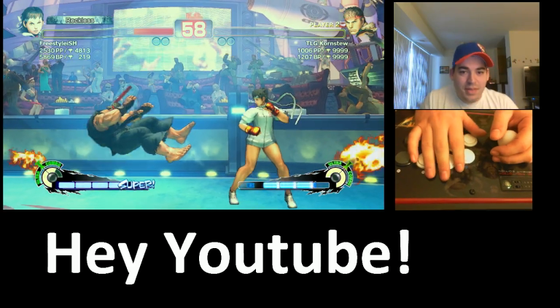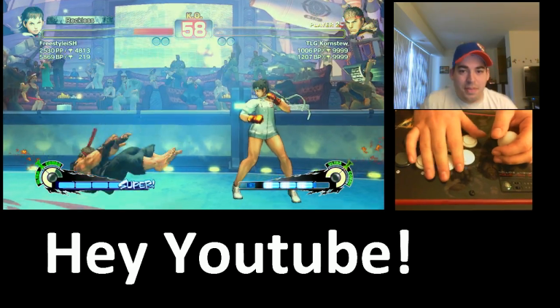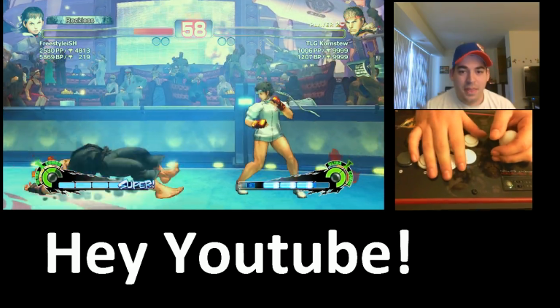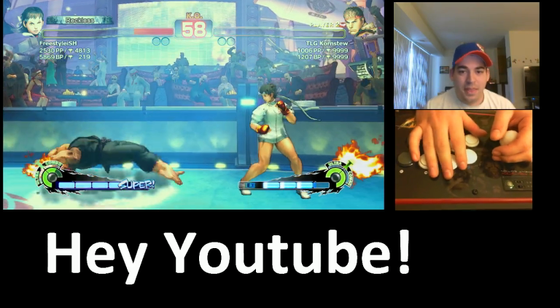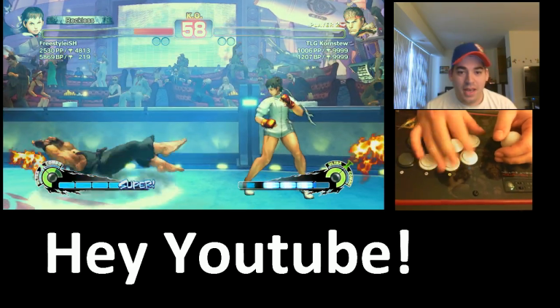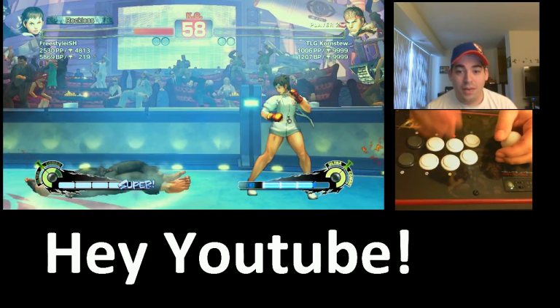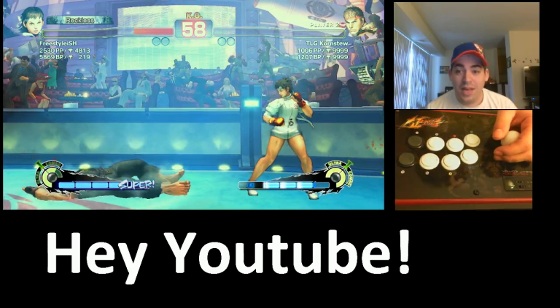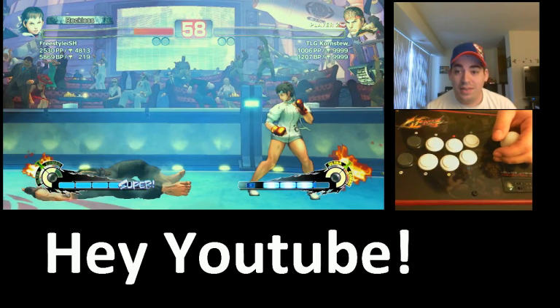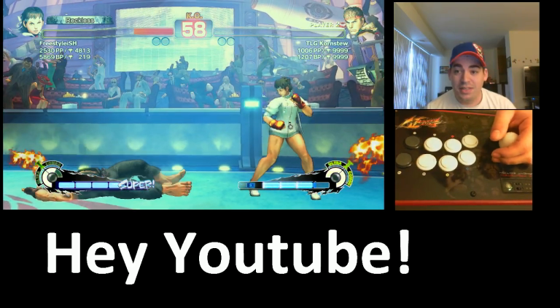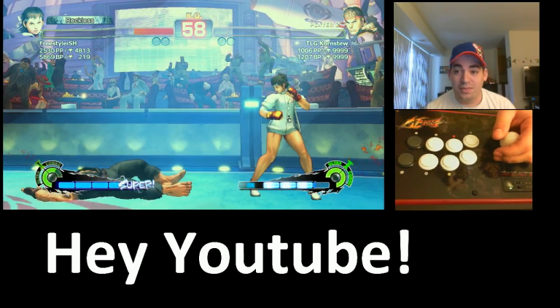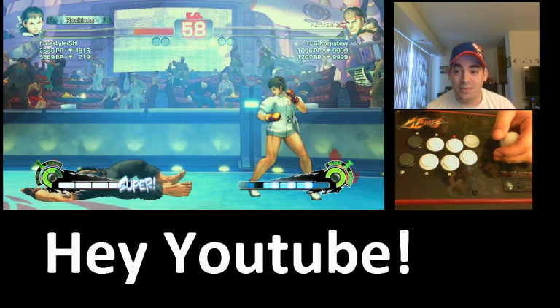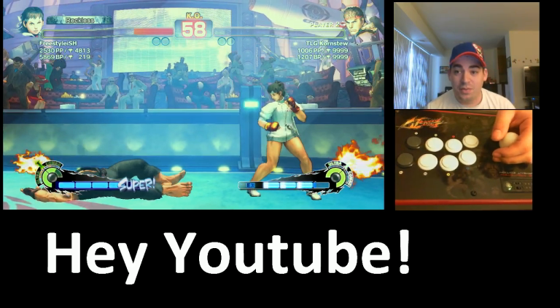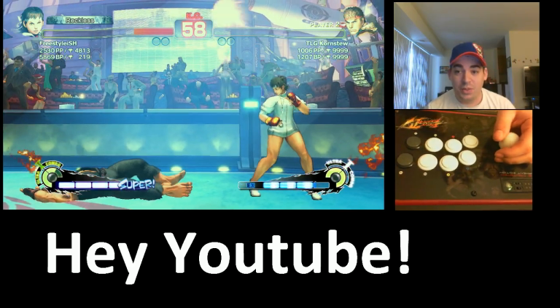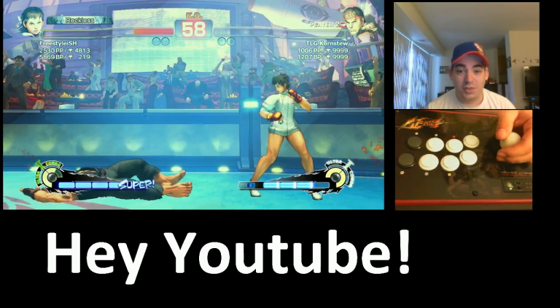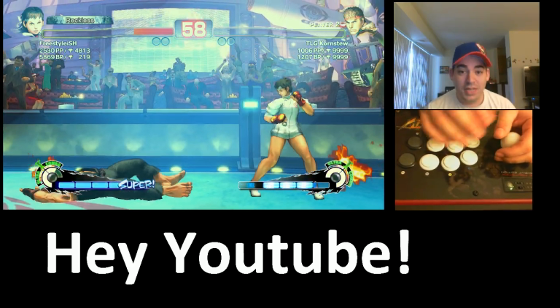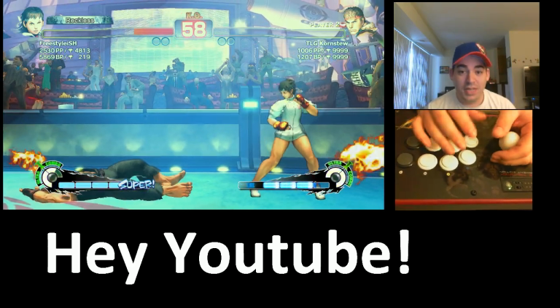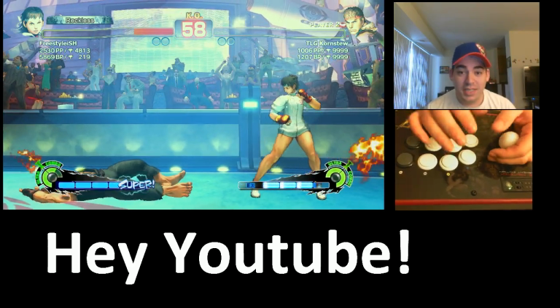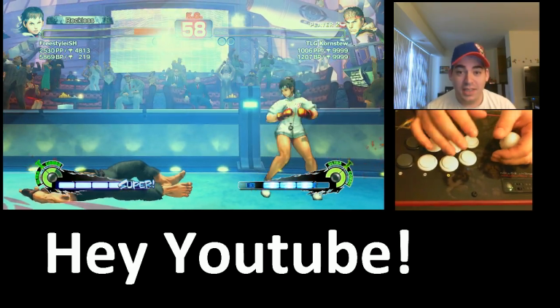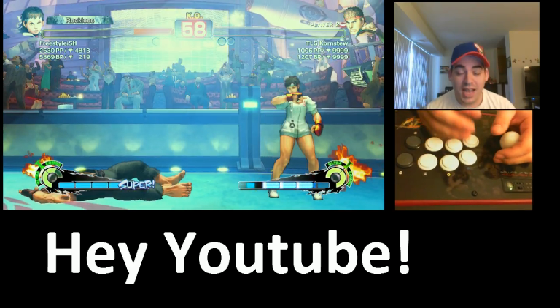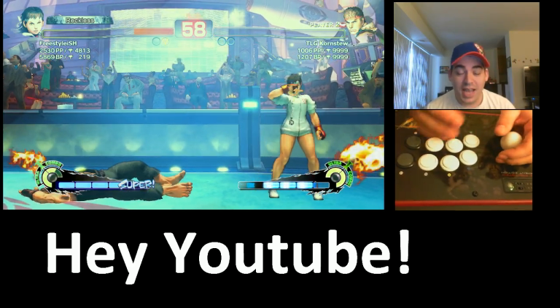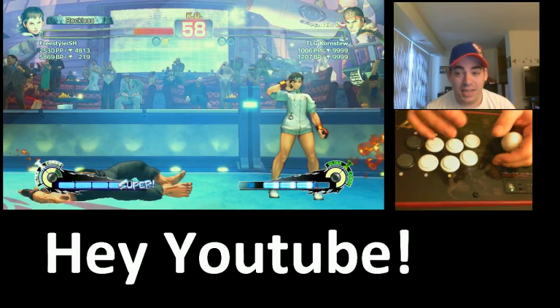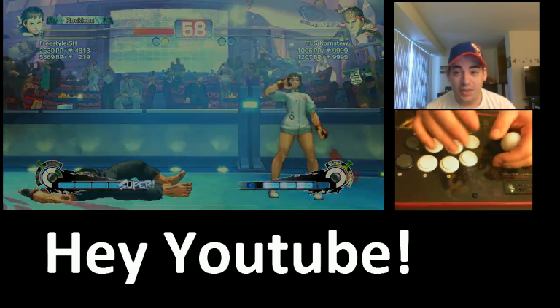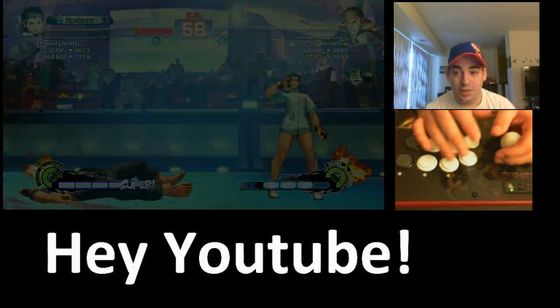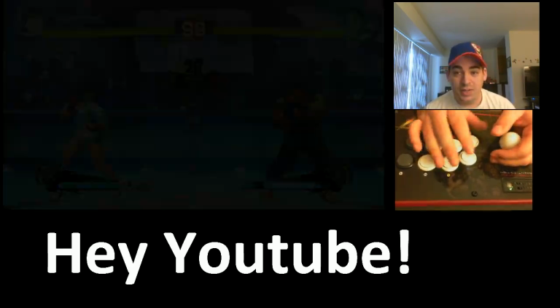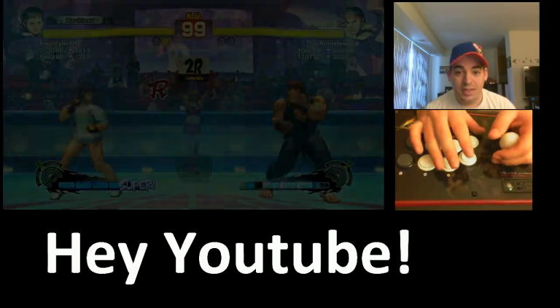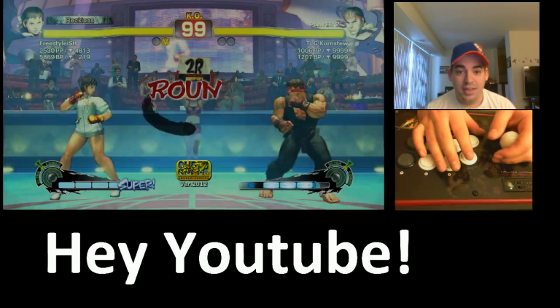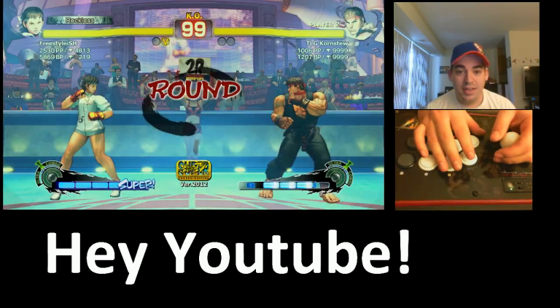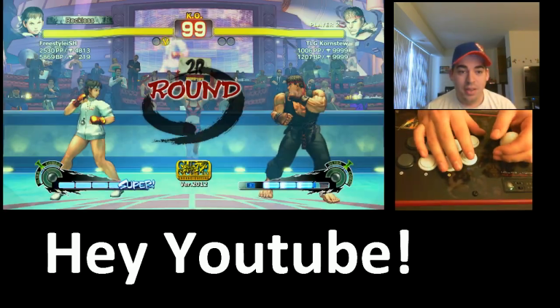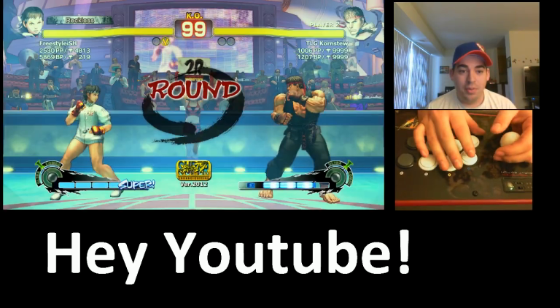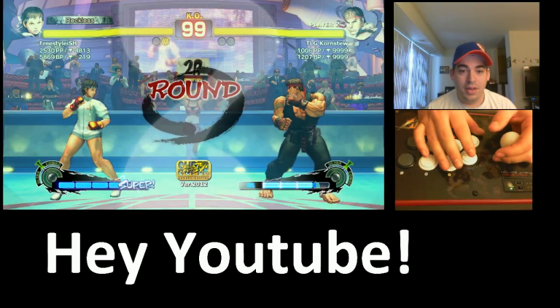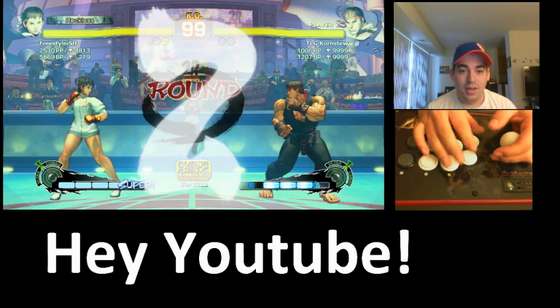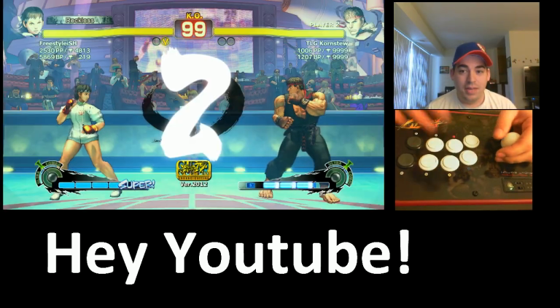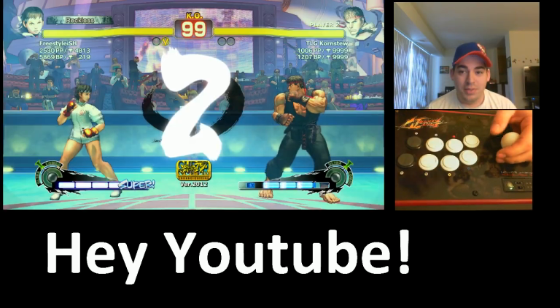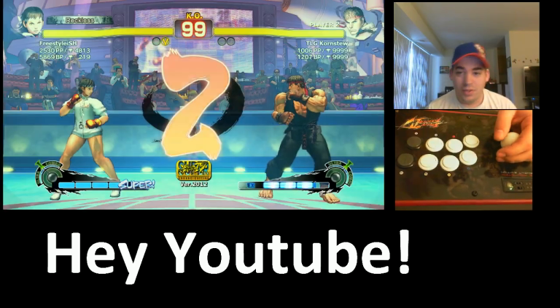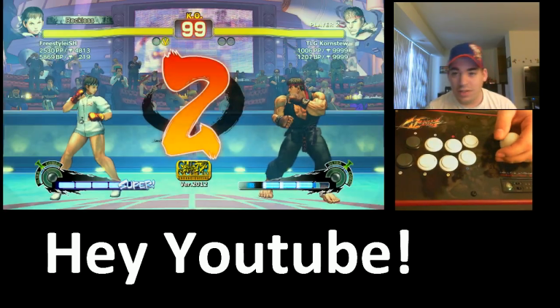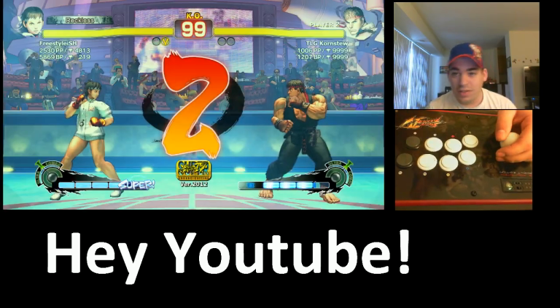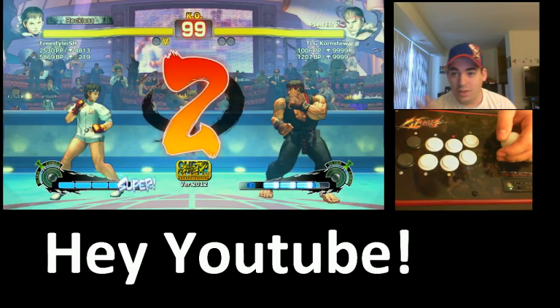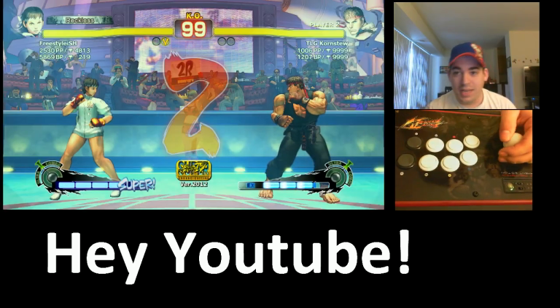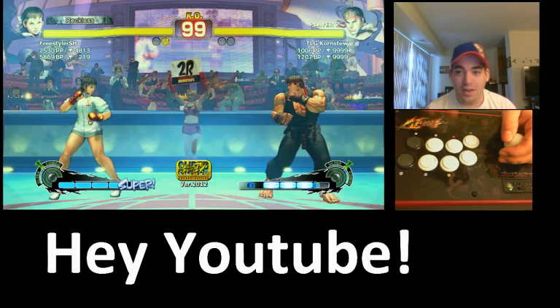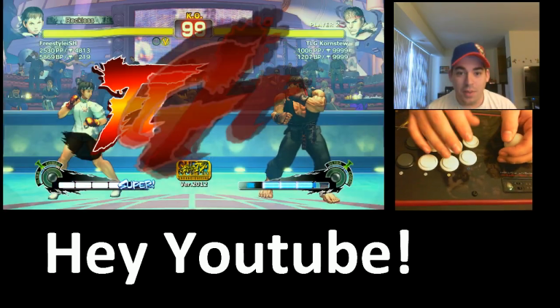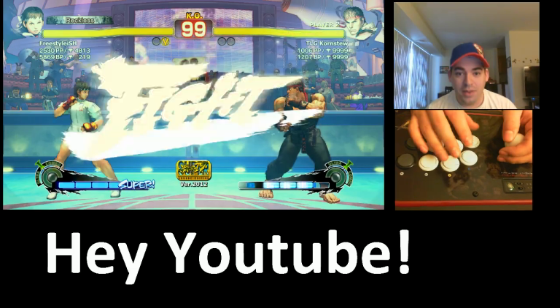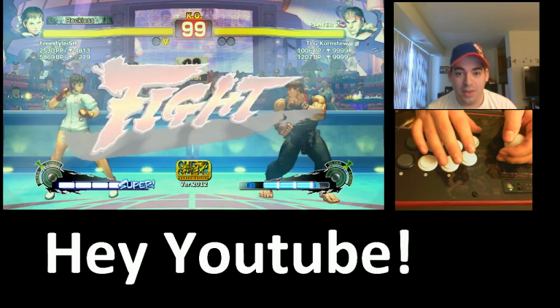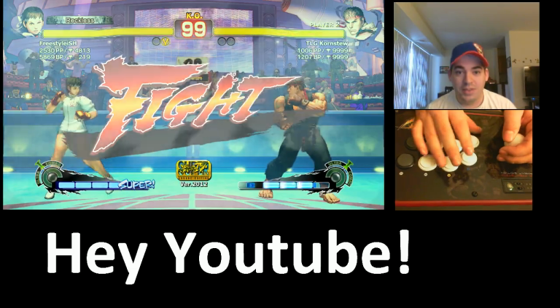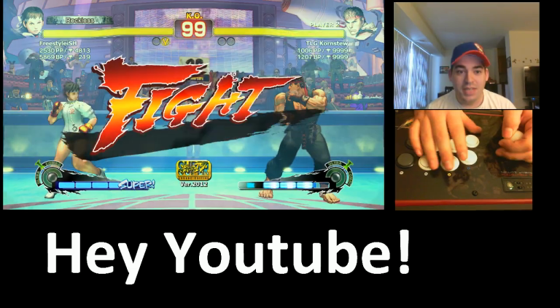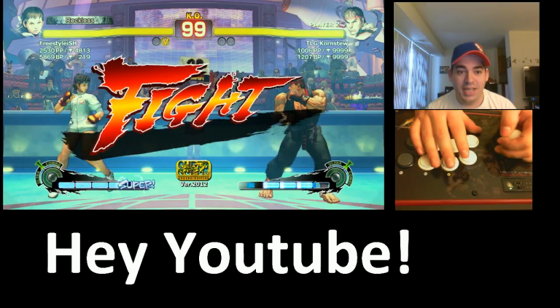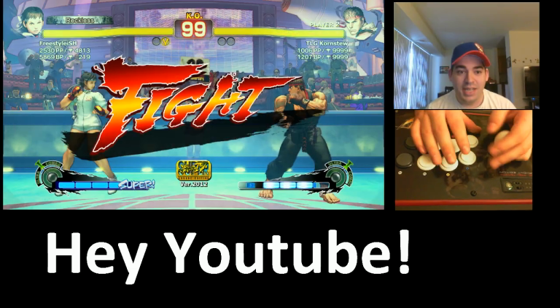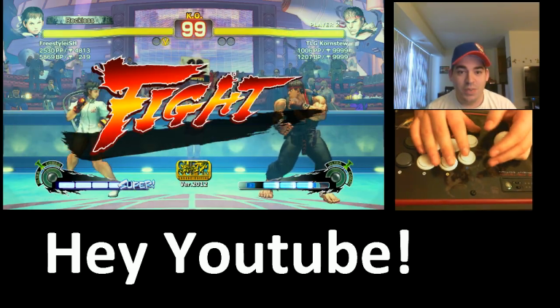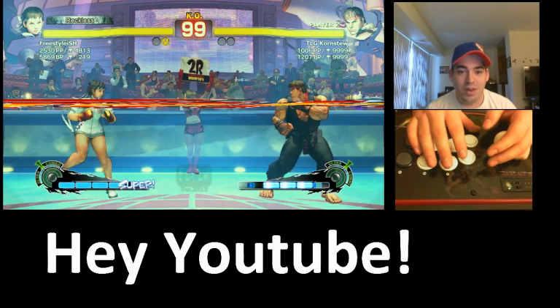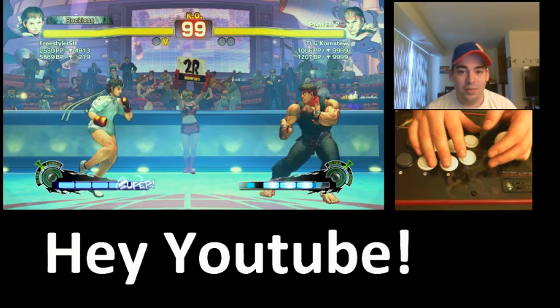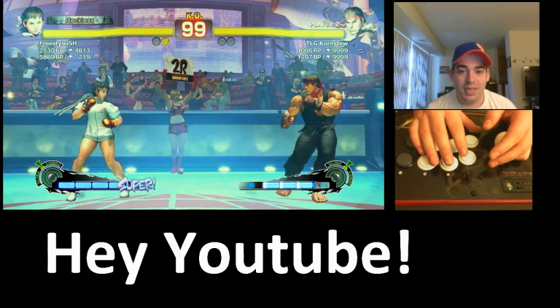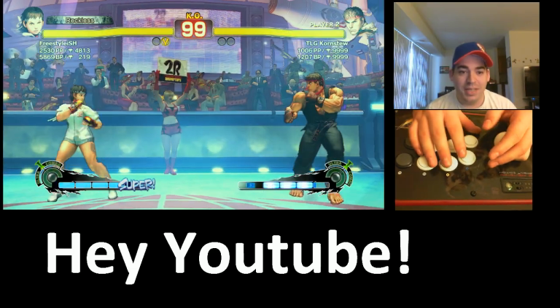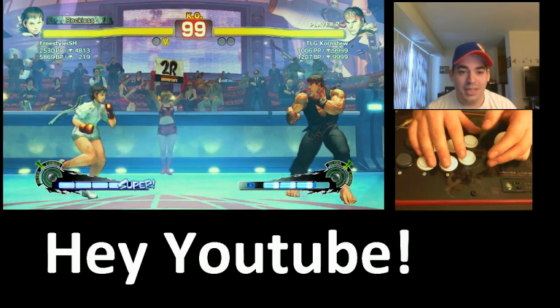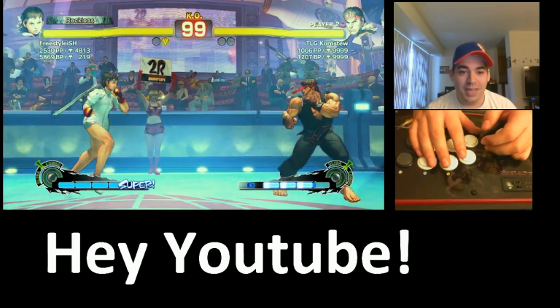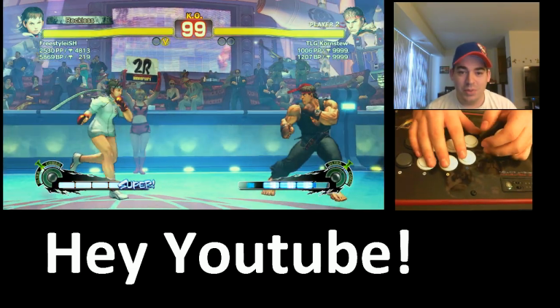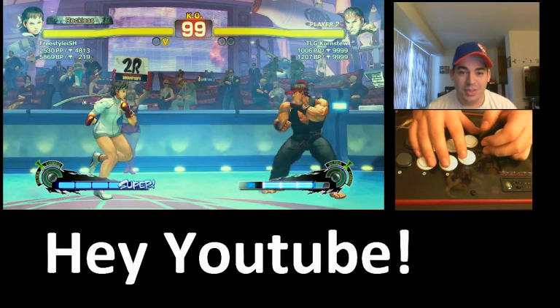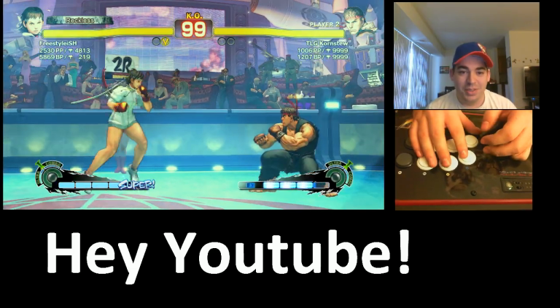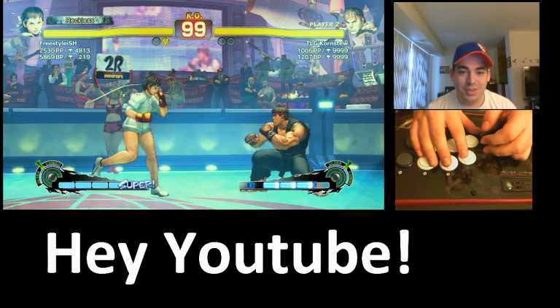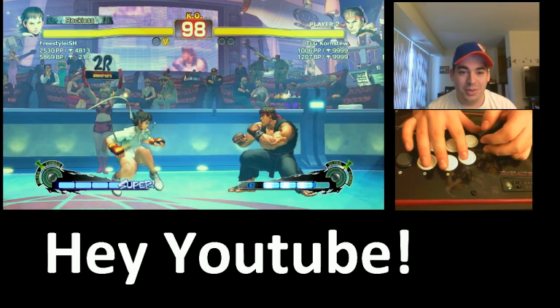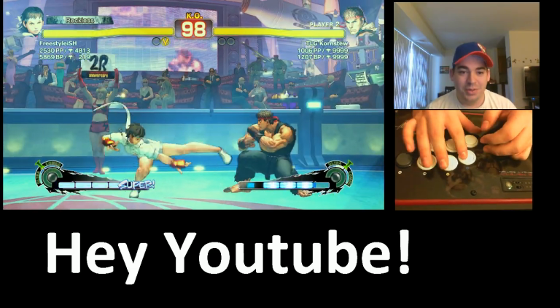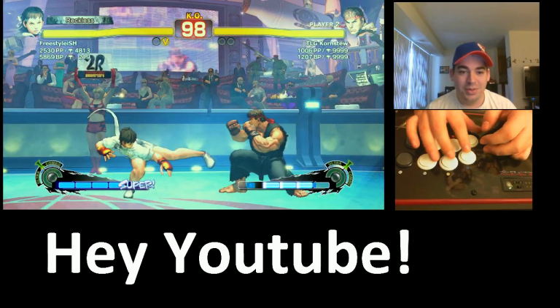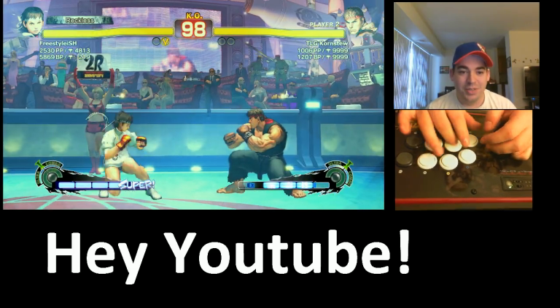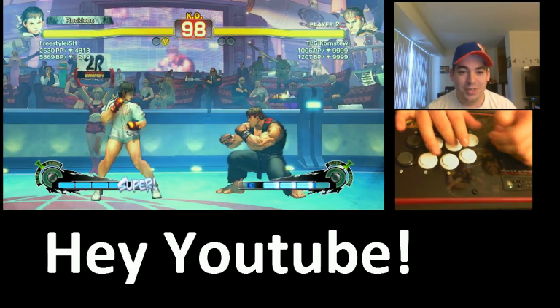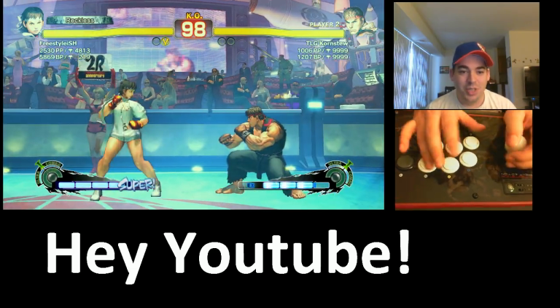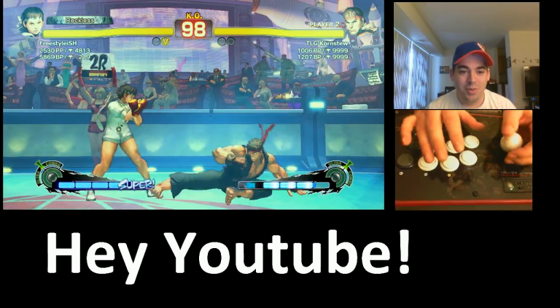I don't have this in full screen — I can do it — but I'm just trying to look at all my other settings while I'm playing the game, so this is a little small.